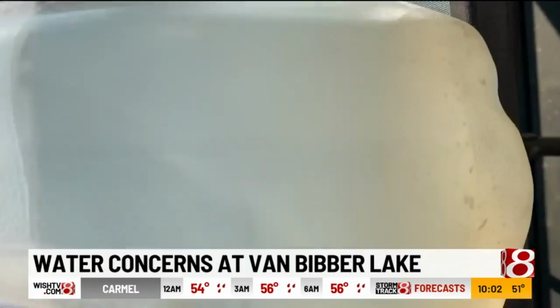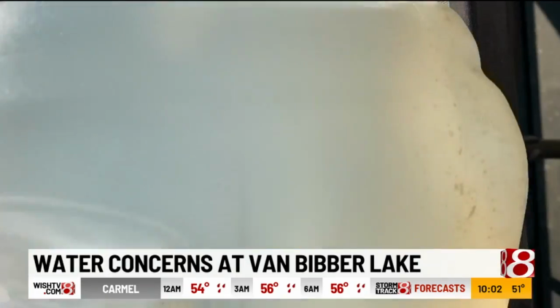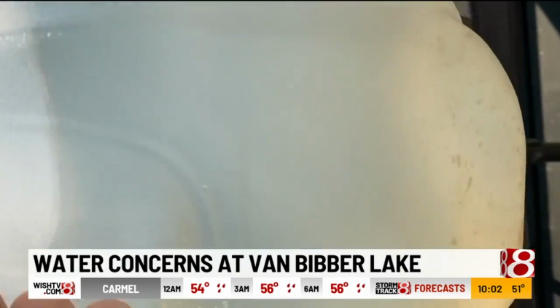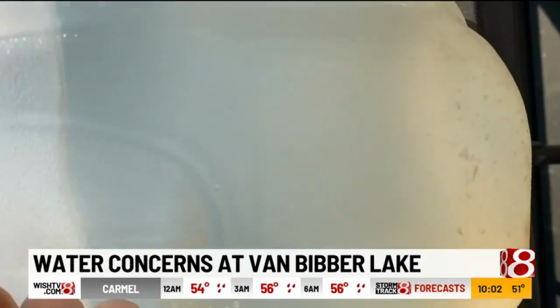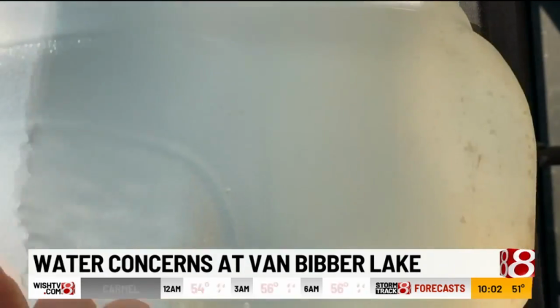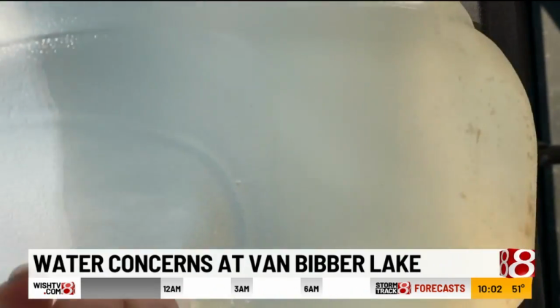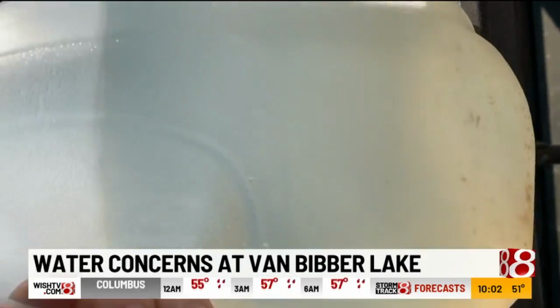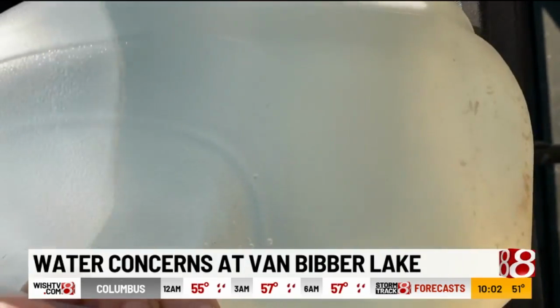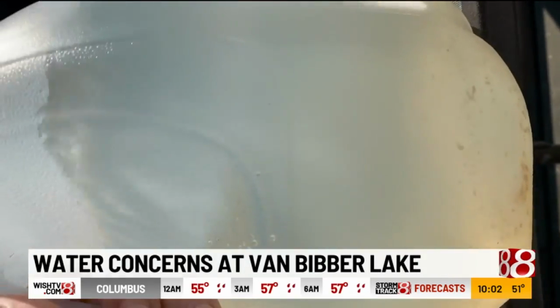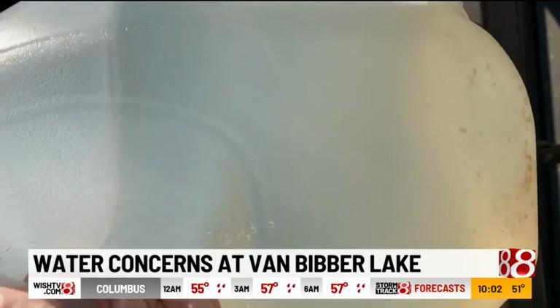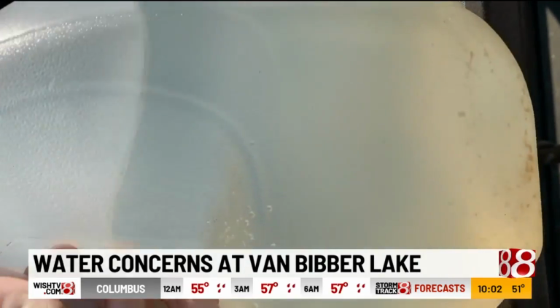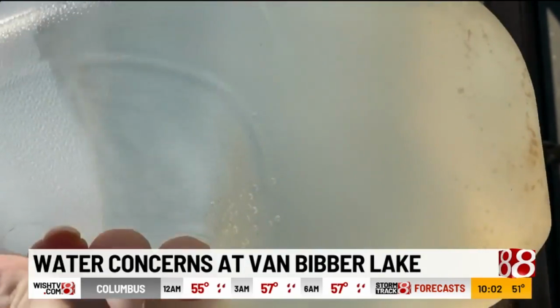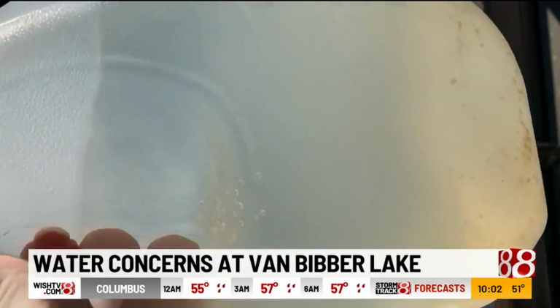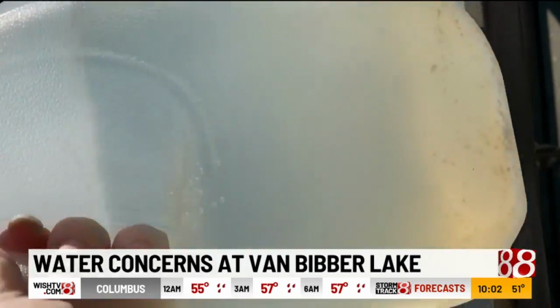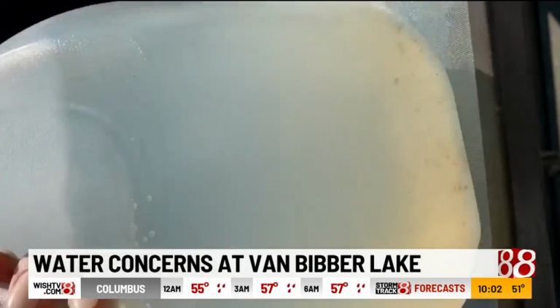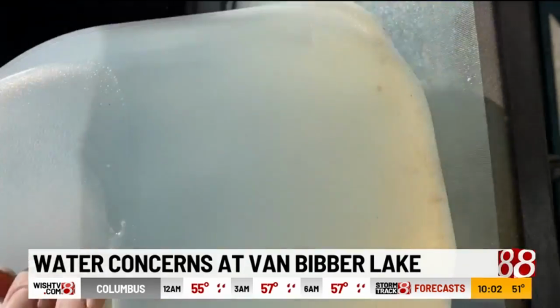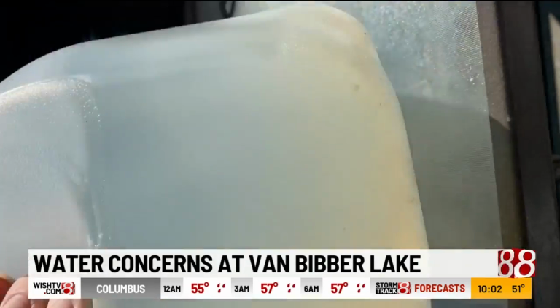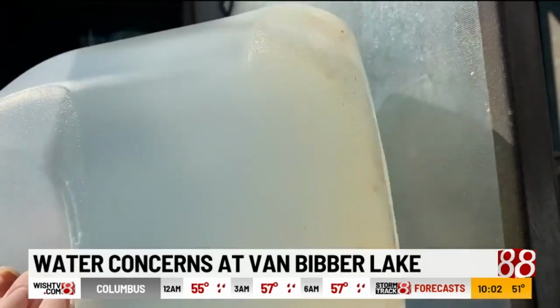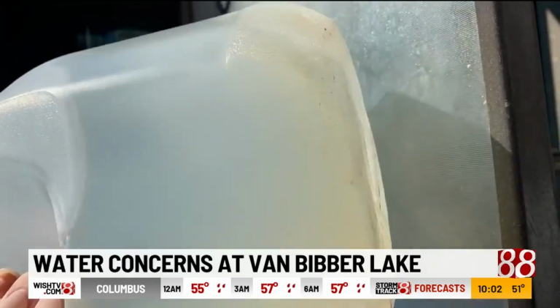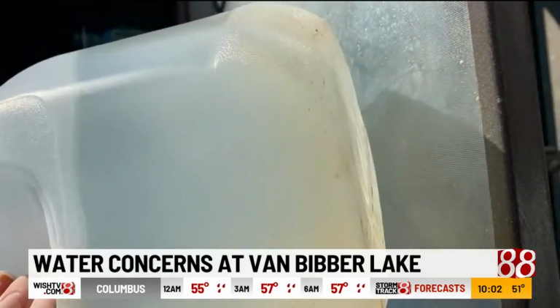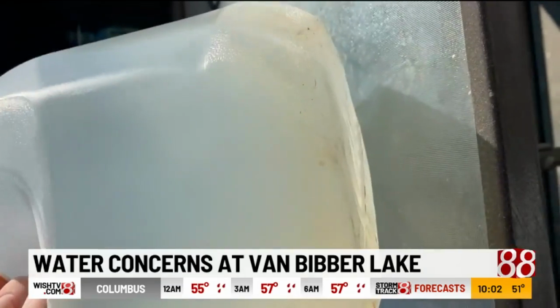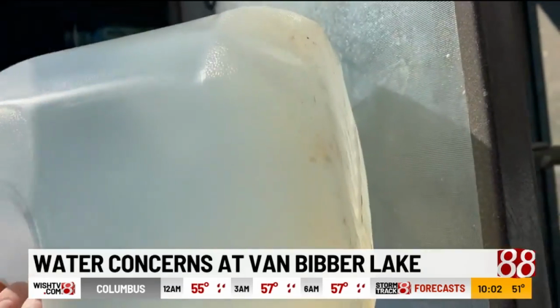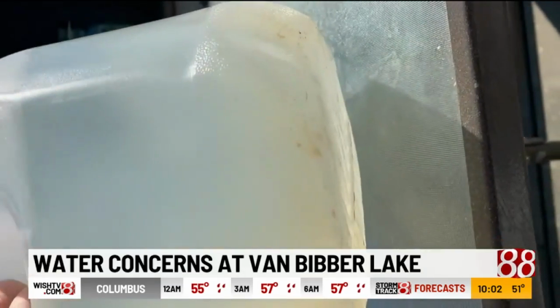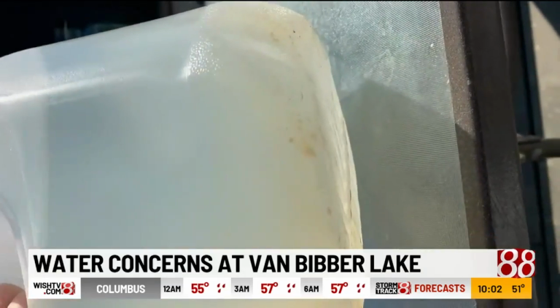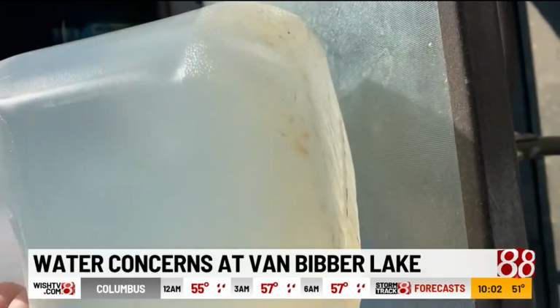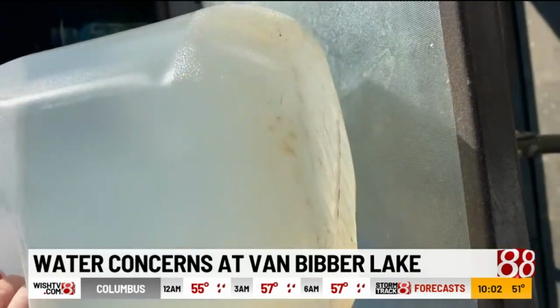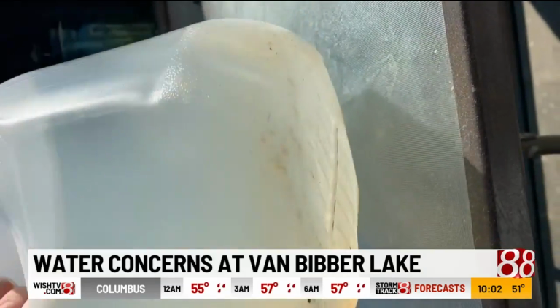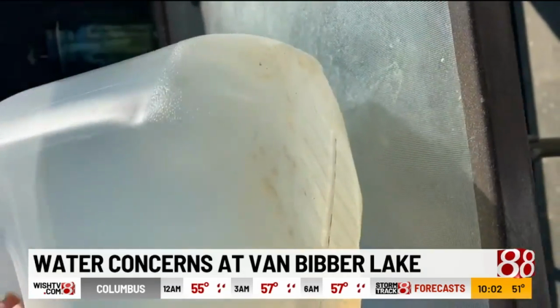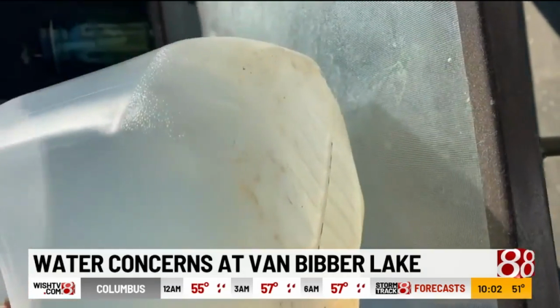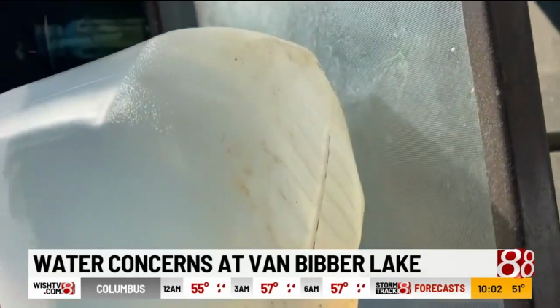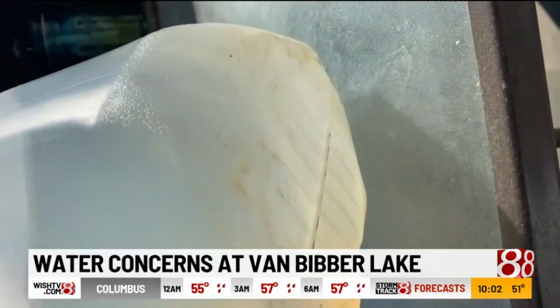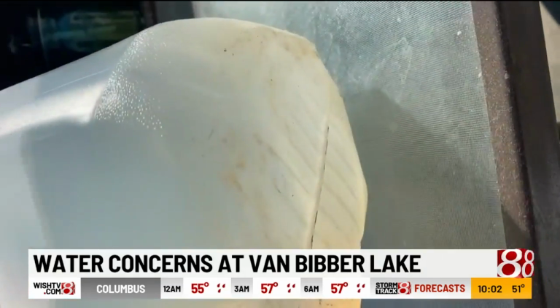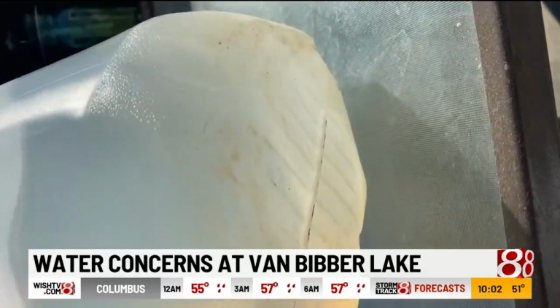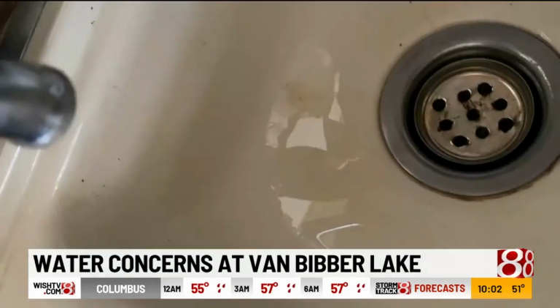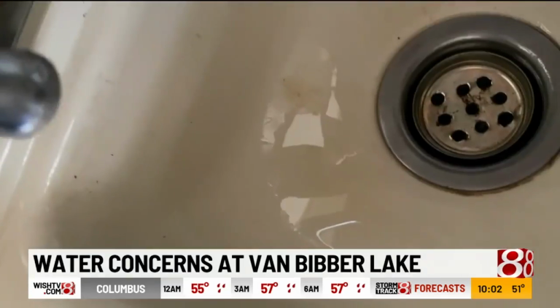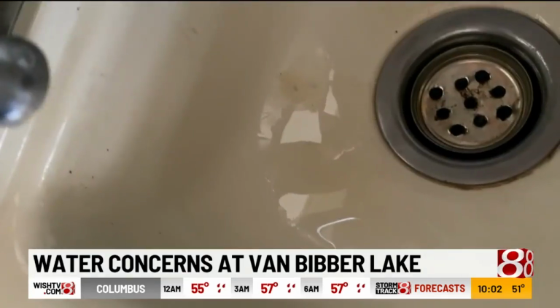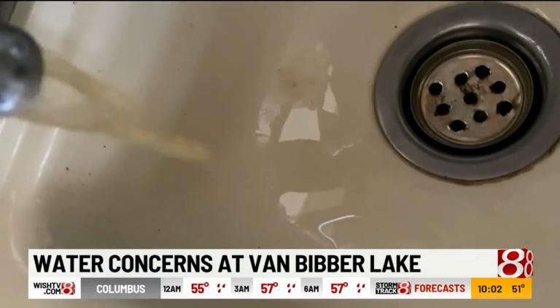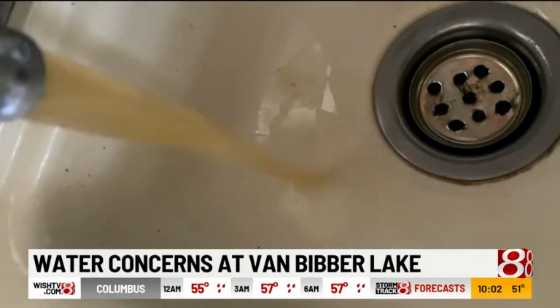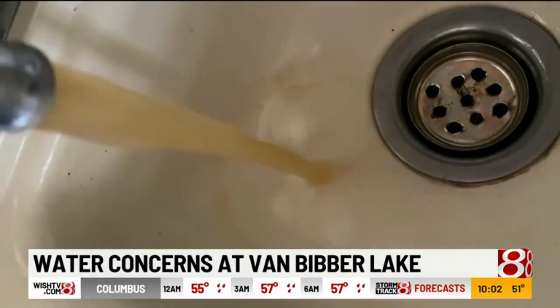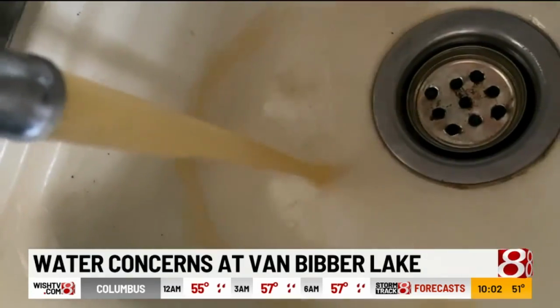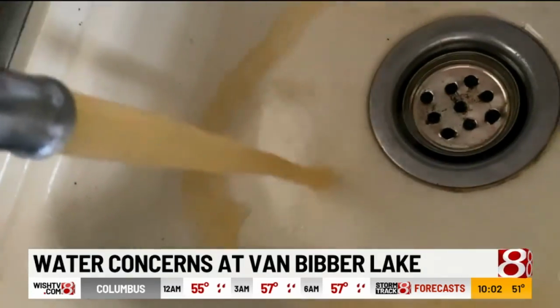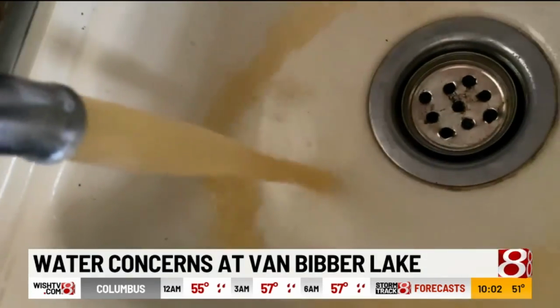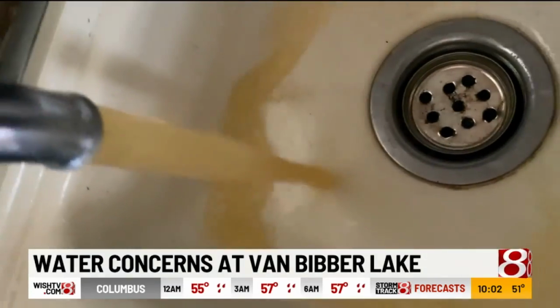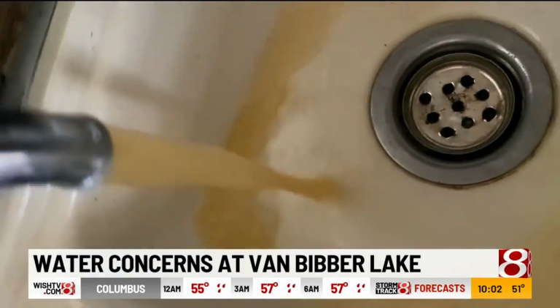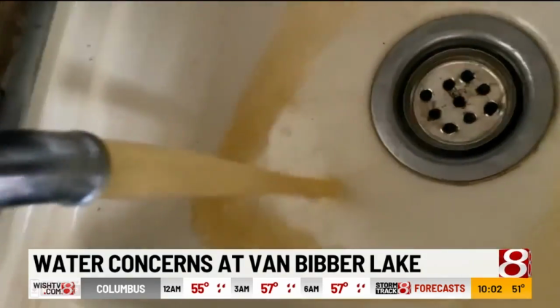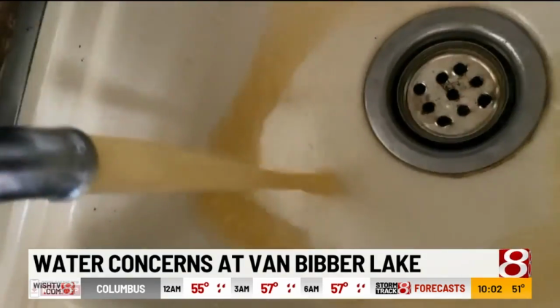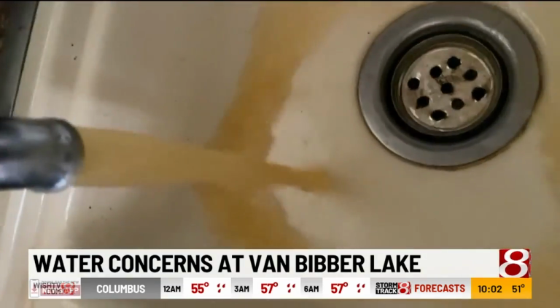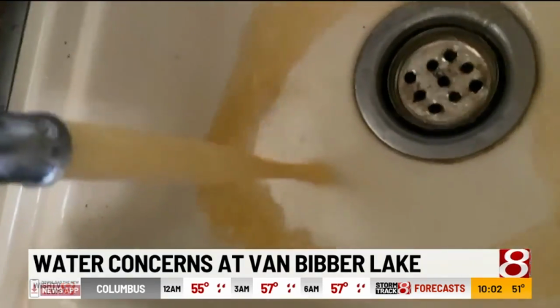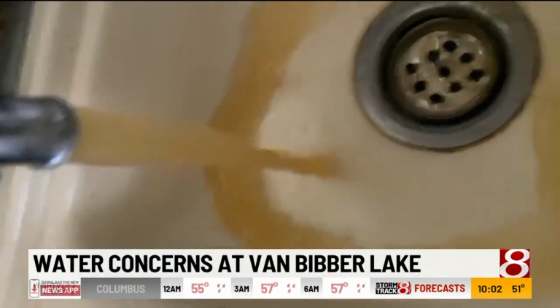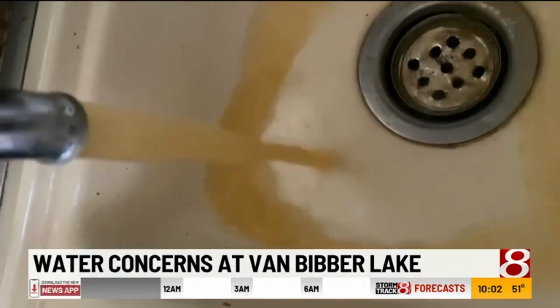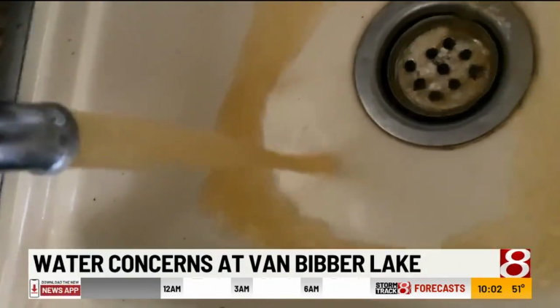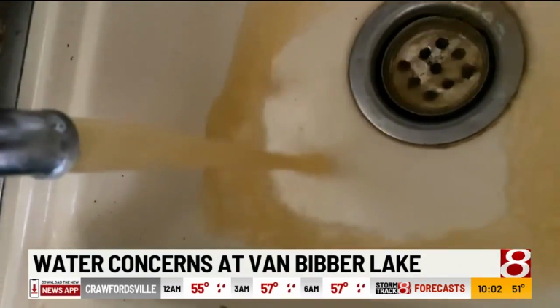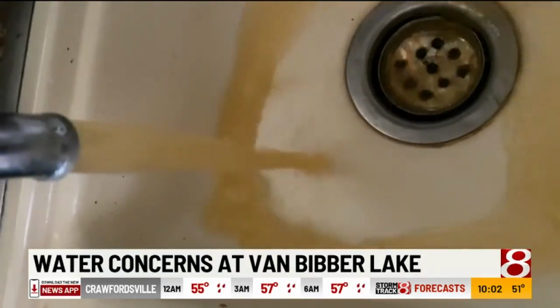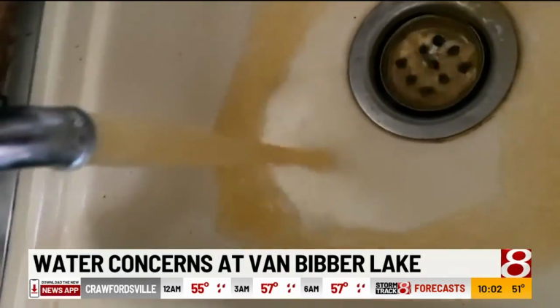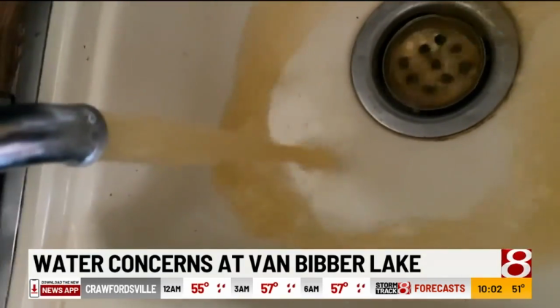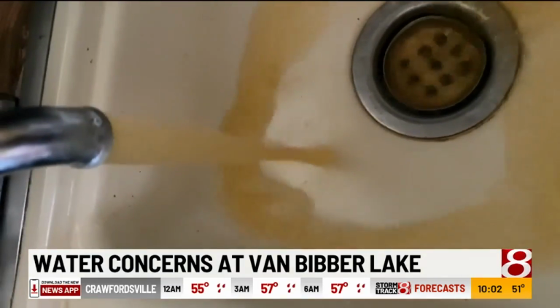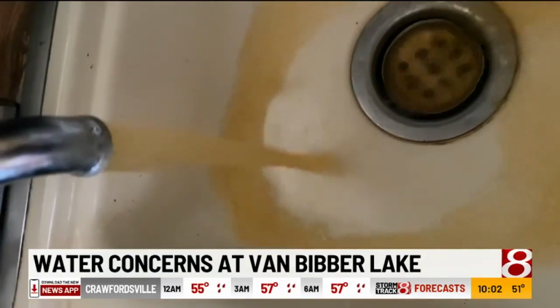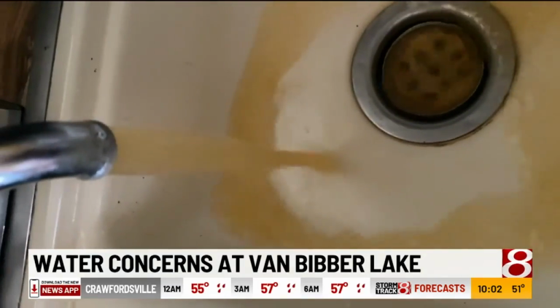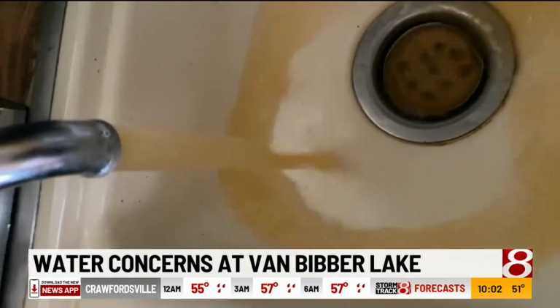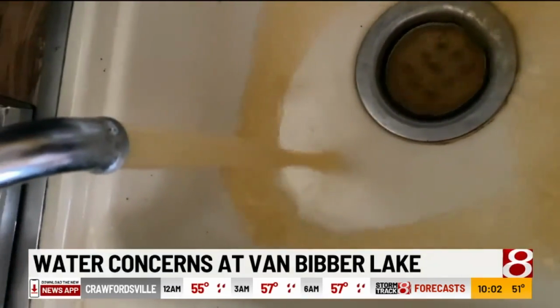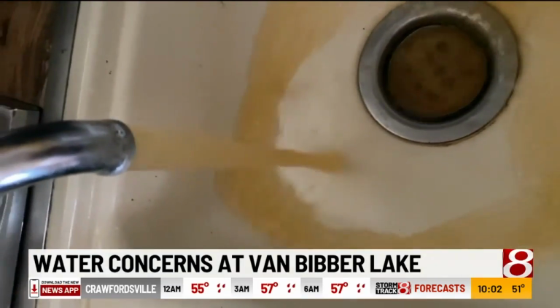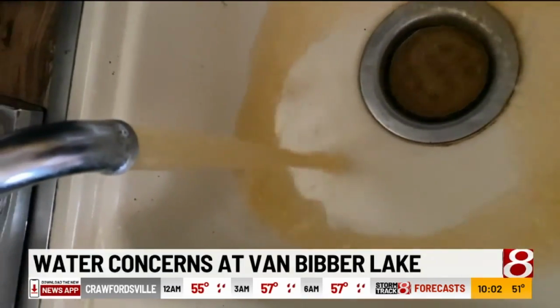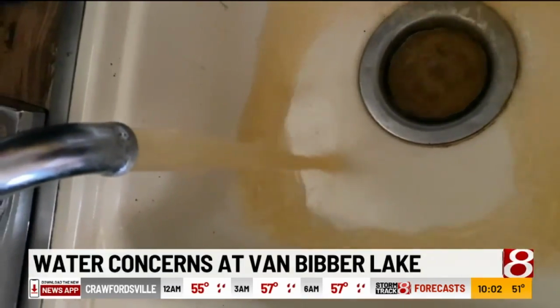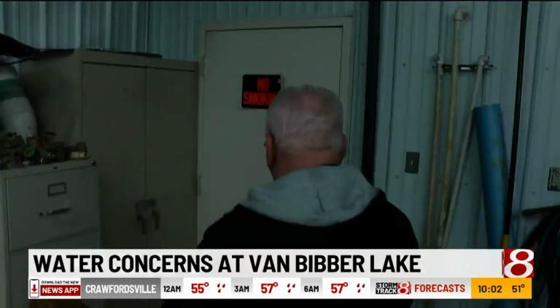She's one of many who reached out to News 8 about their water at Van Beaver. Many of these photos and videos have been taken over the last year or so.